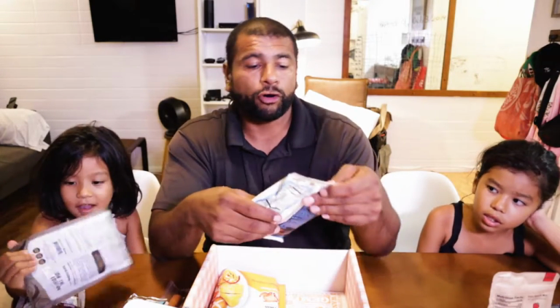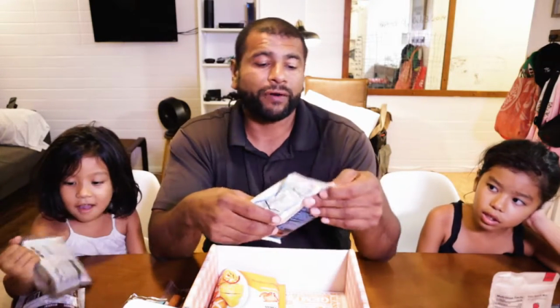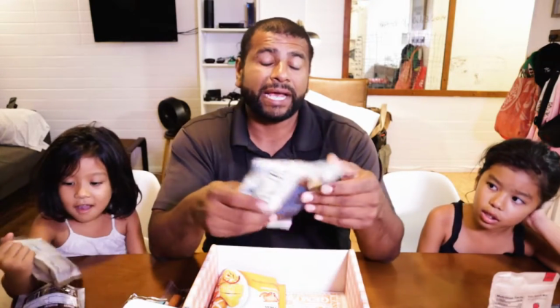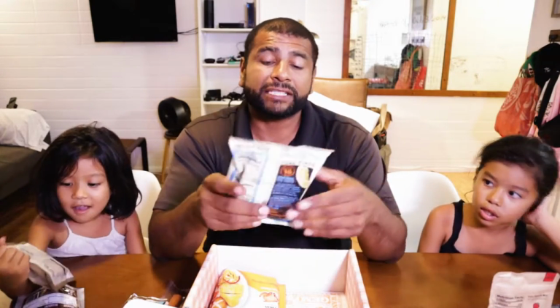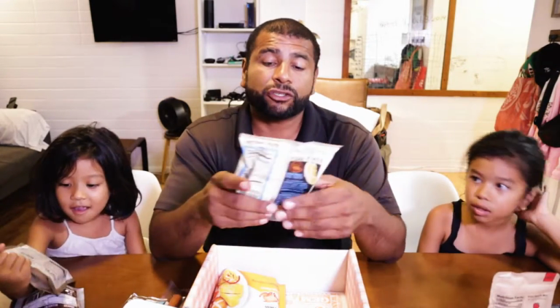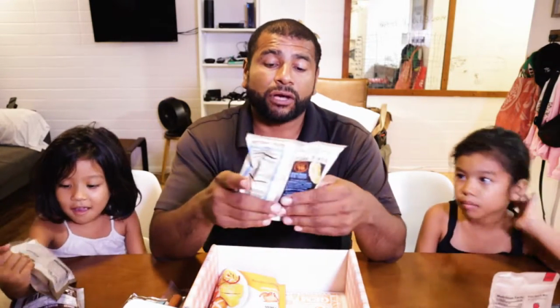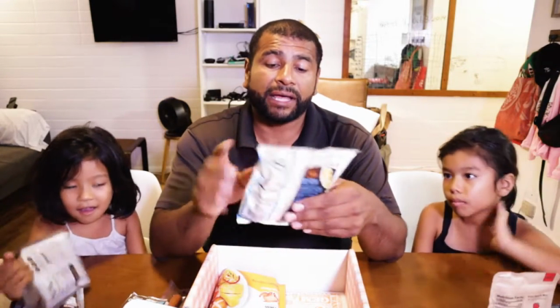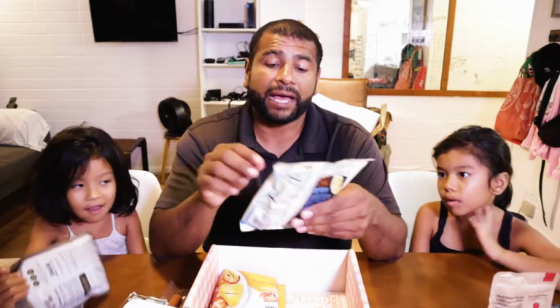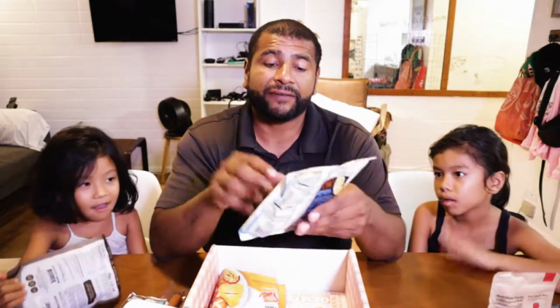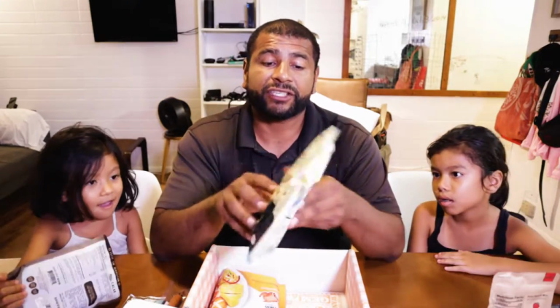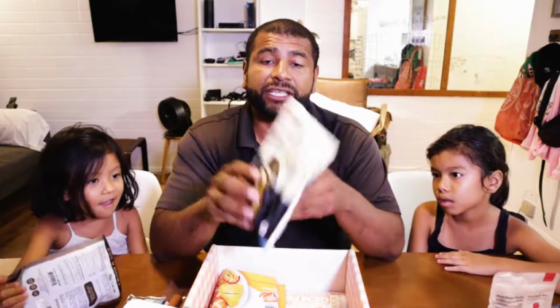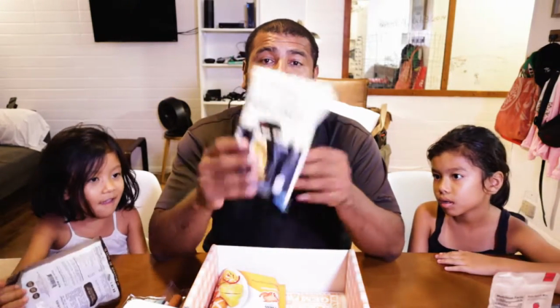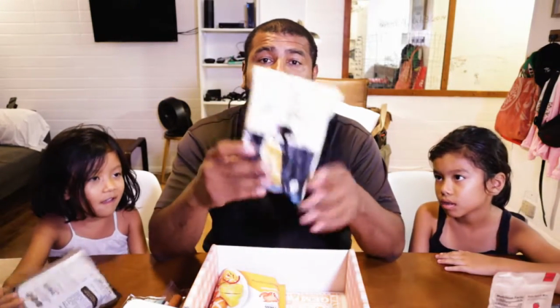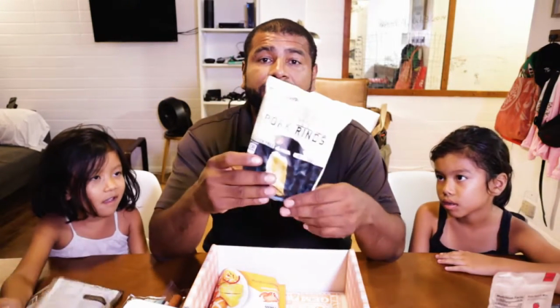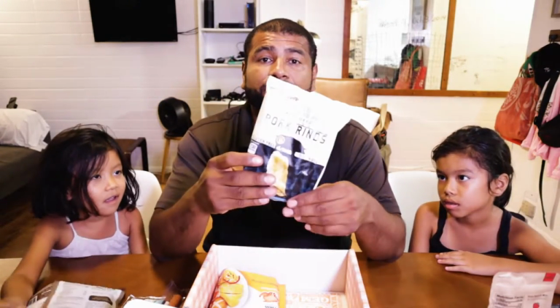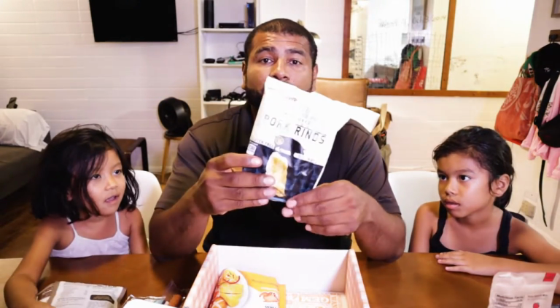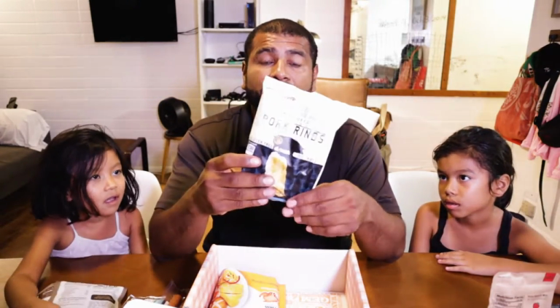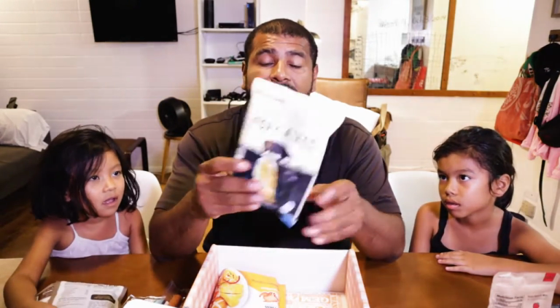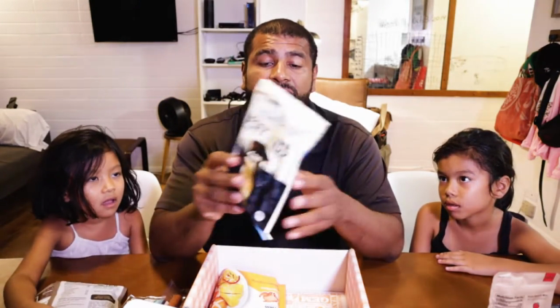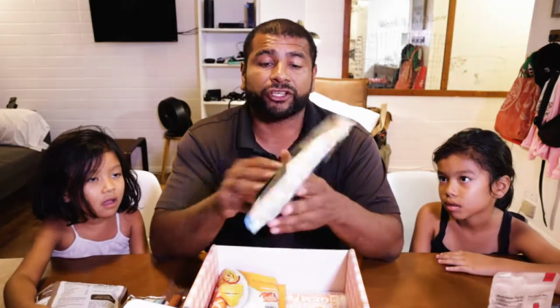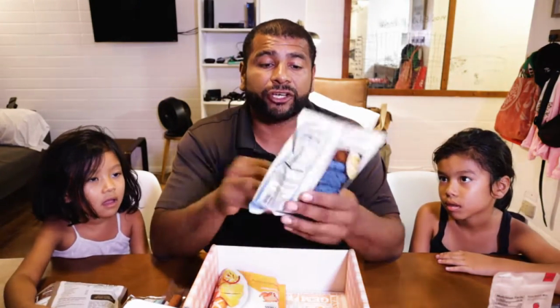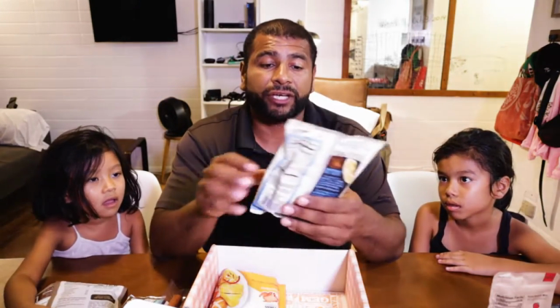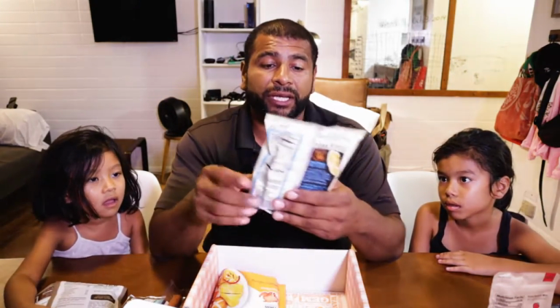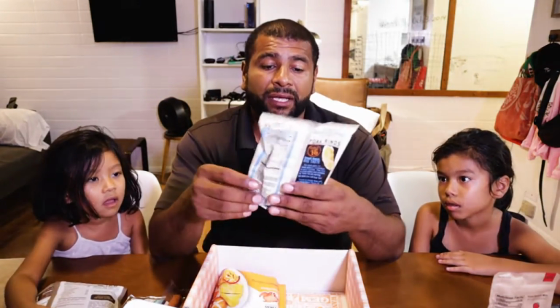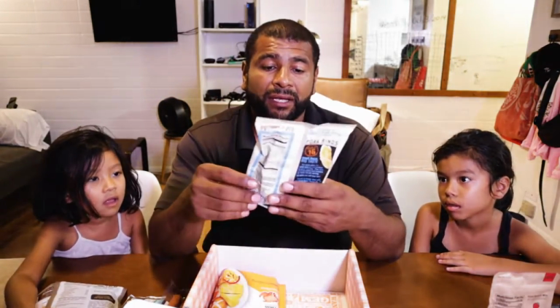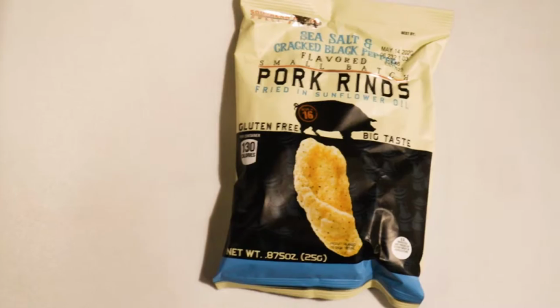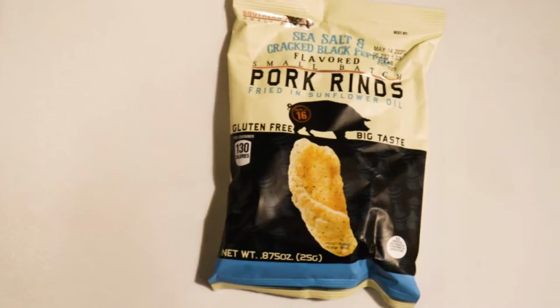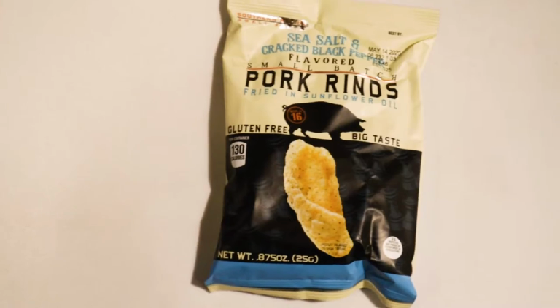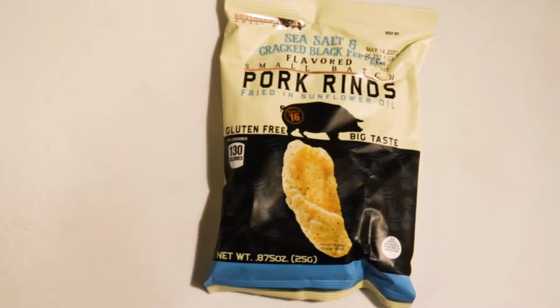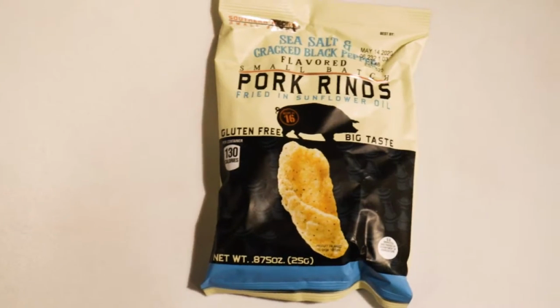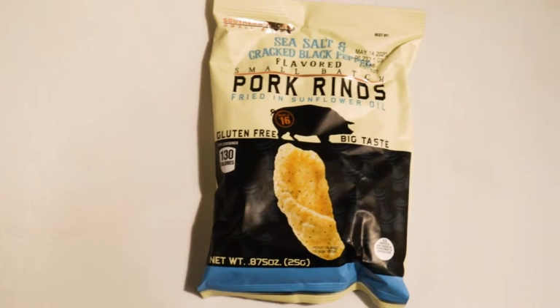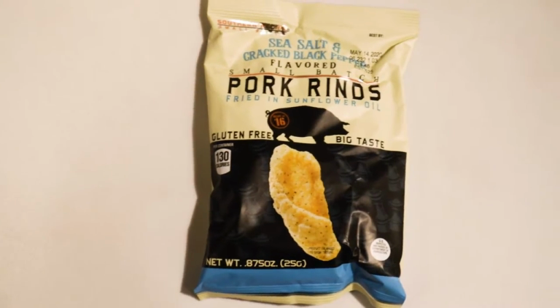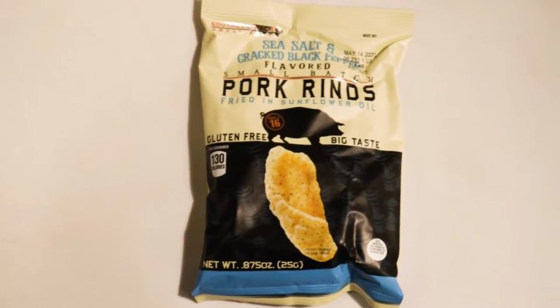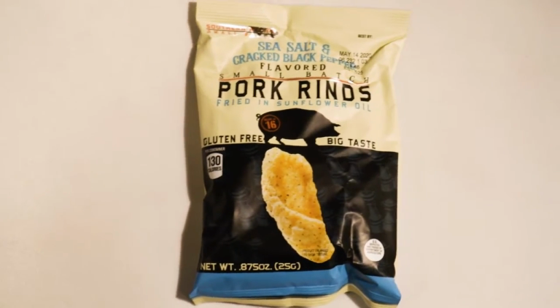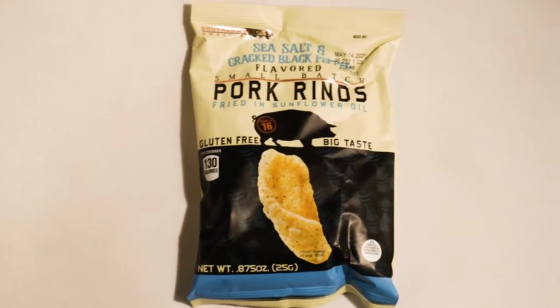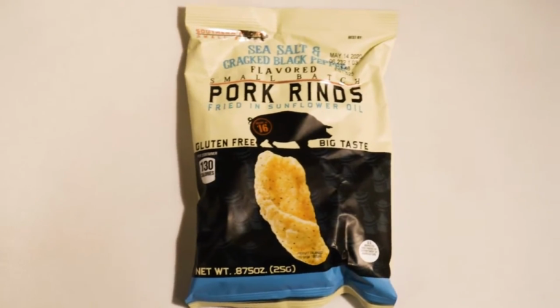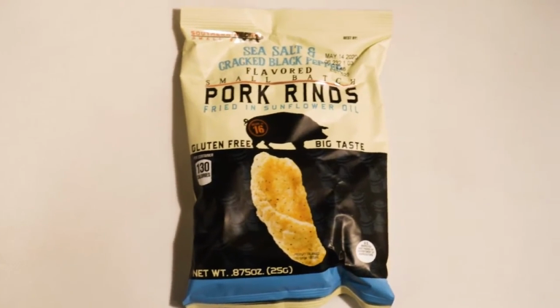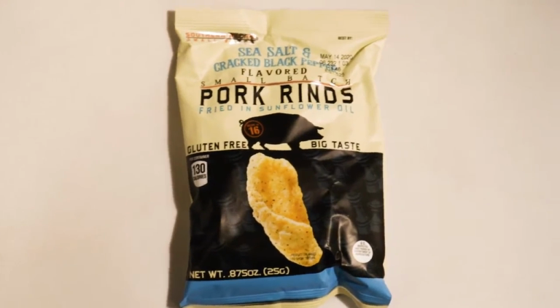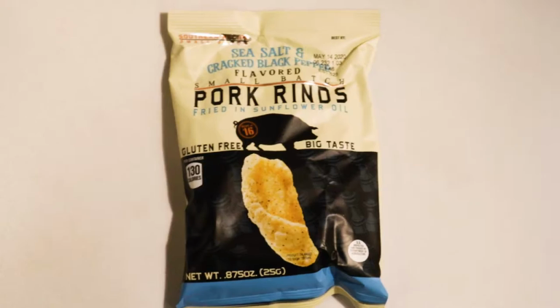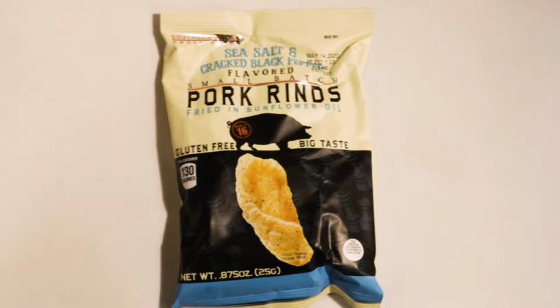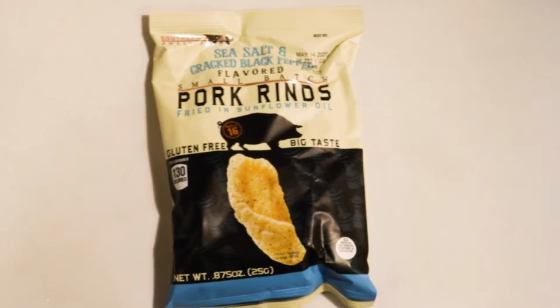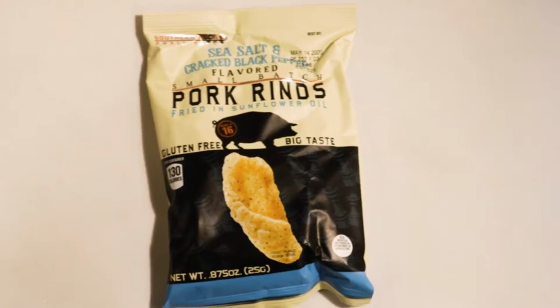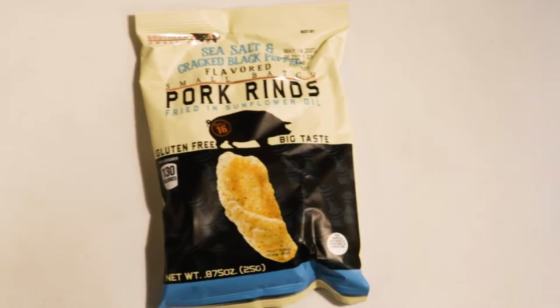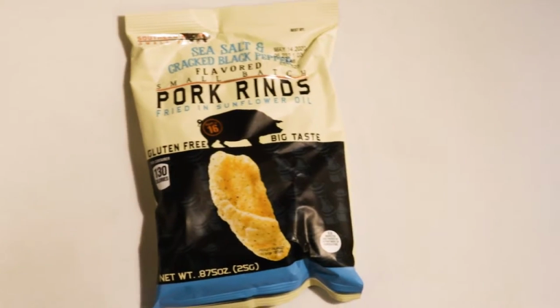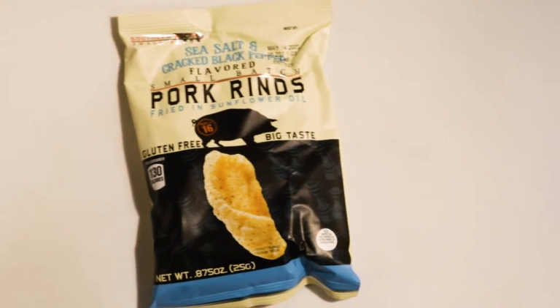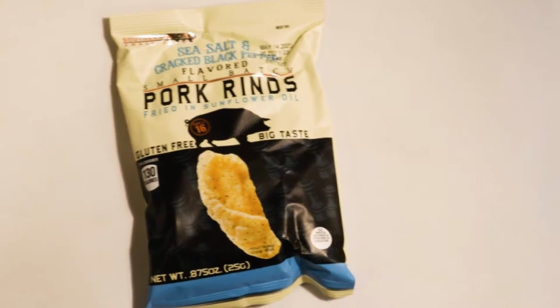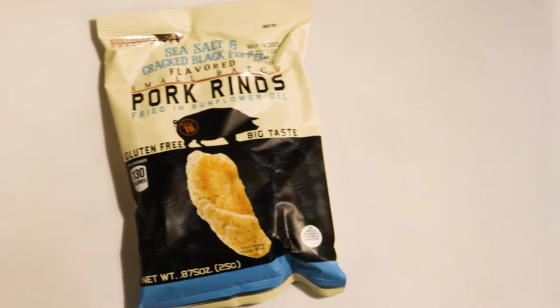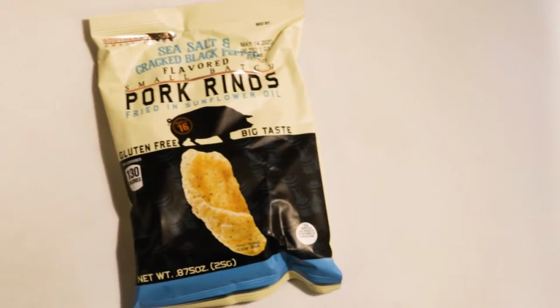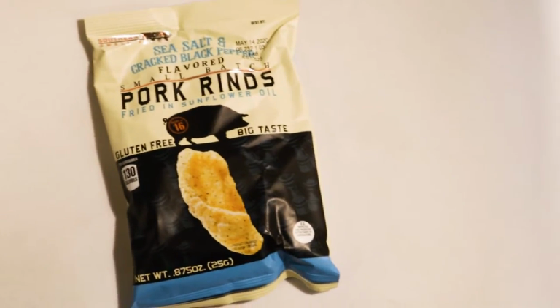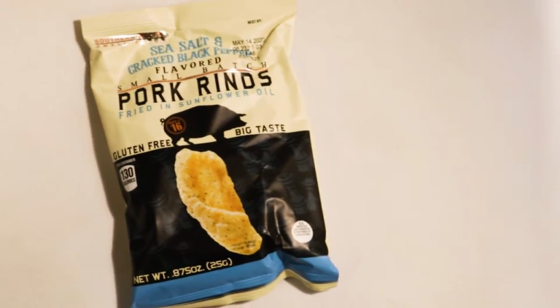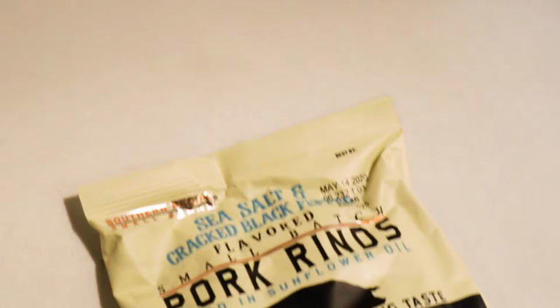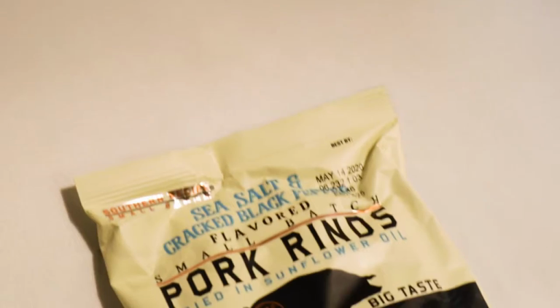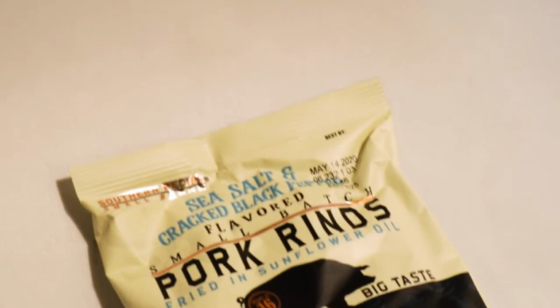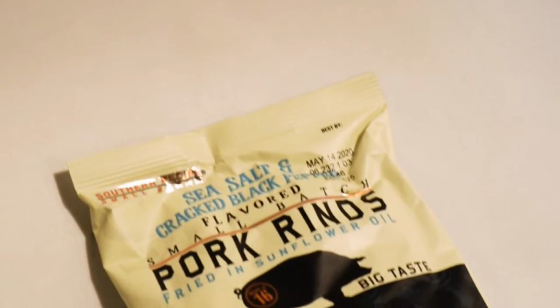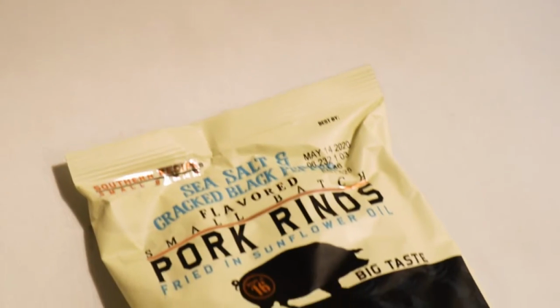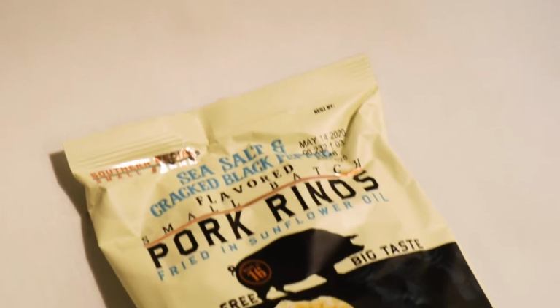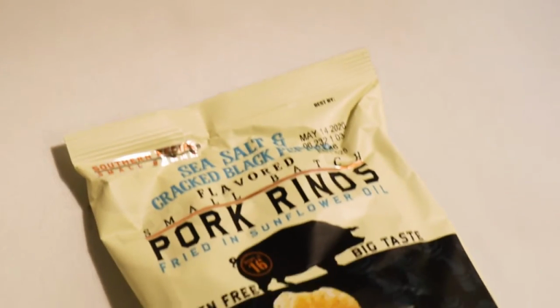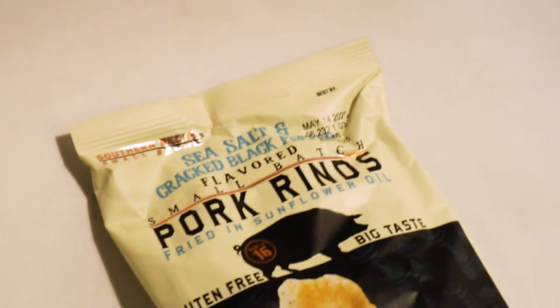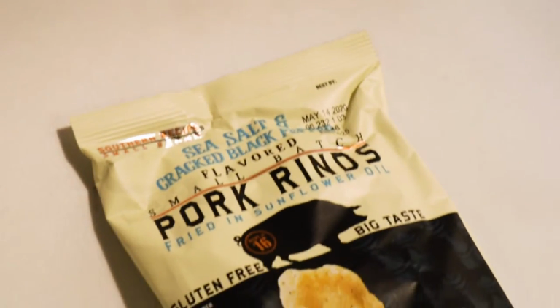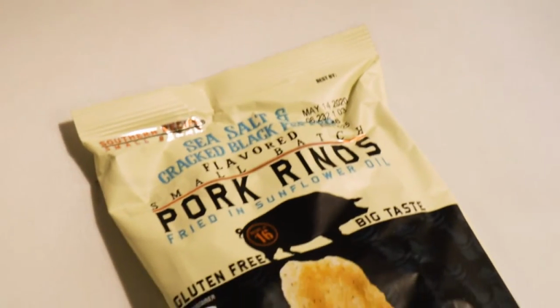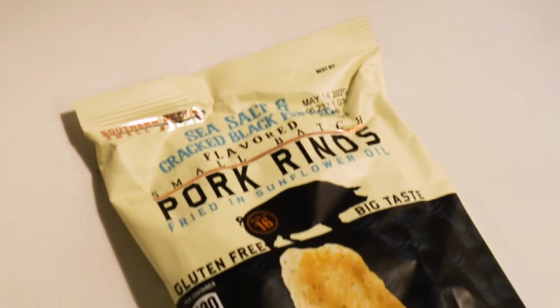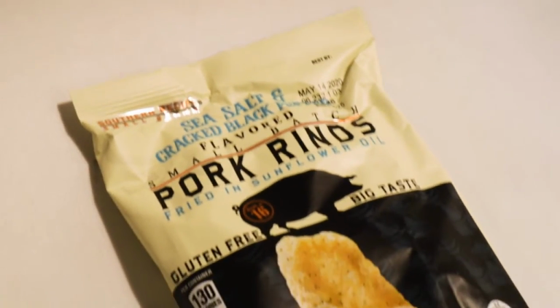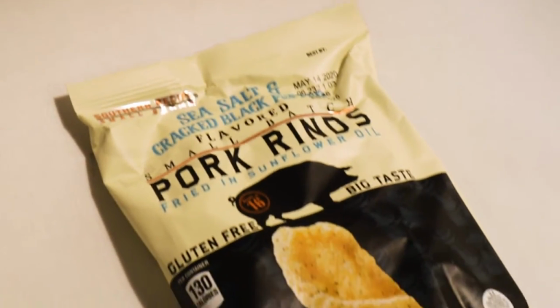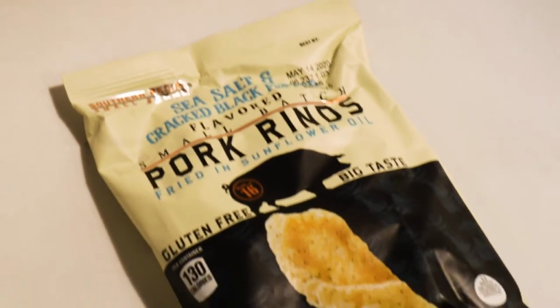Pork rinds! I've seen these before — these are good. These are the sea salt and cracked black pepper. One of my favorite flavors.